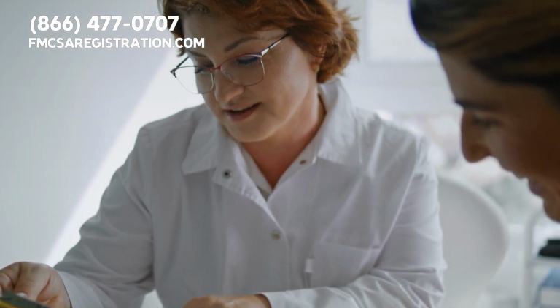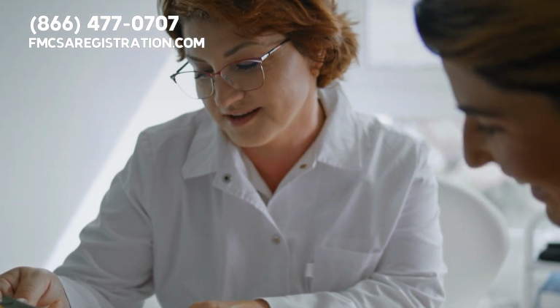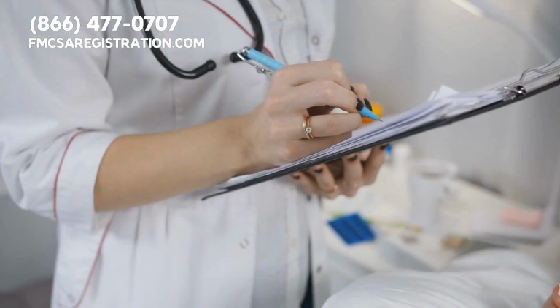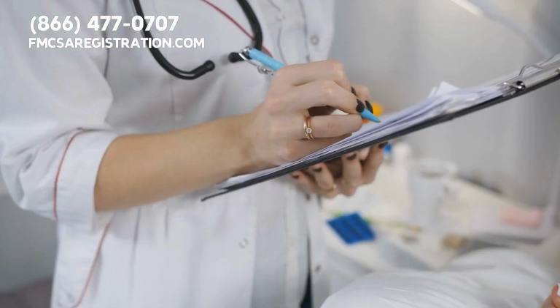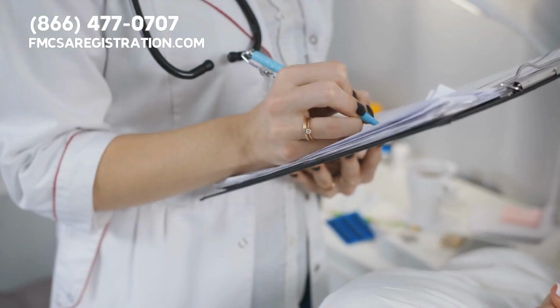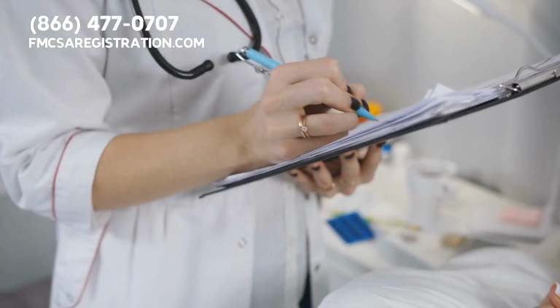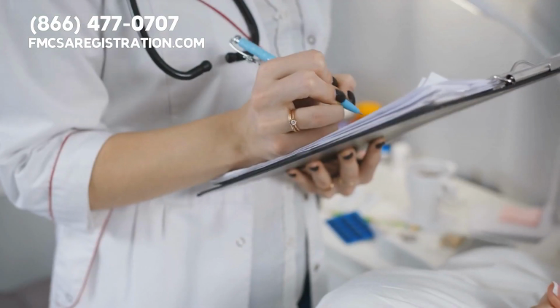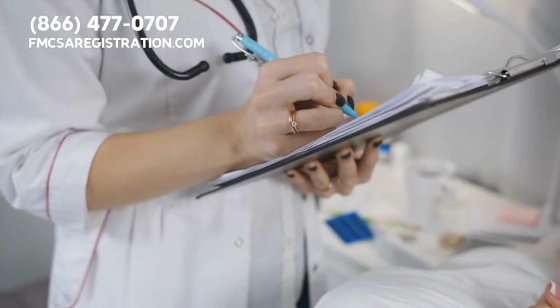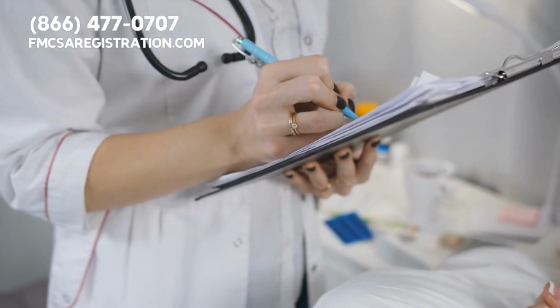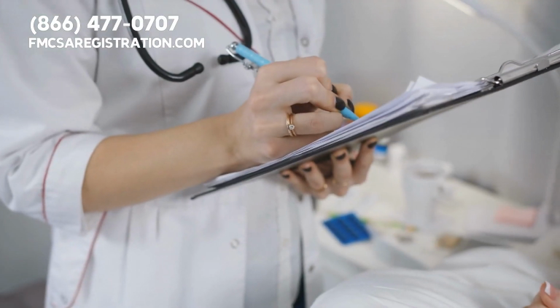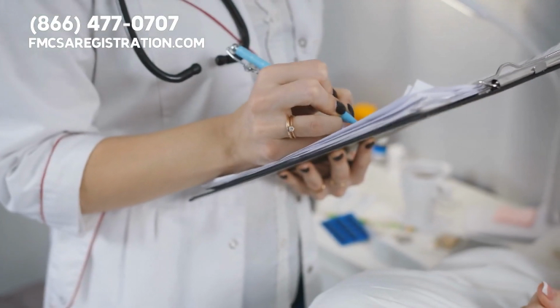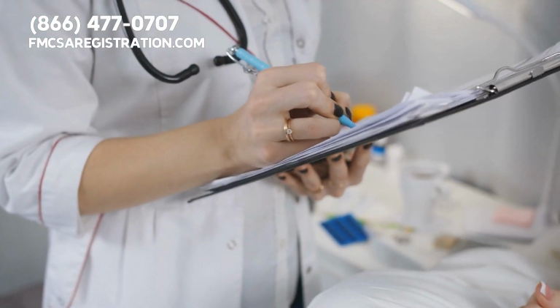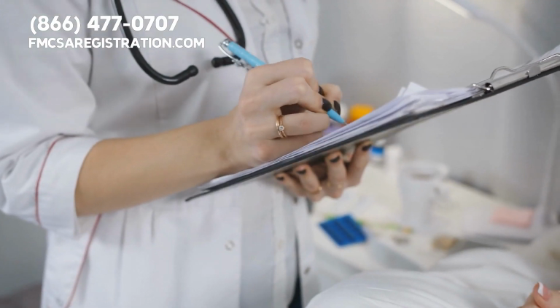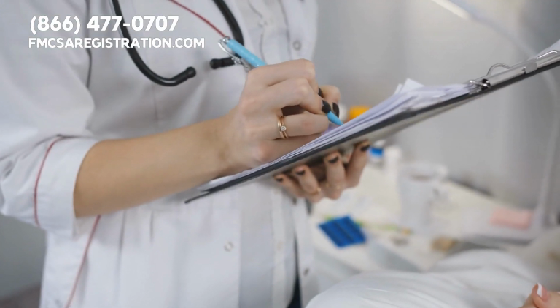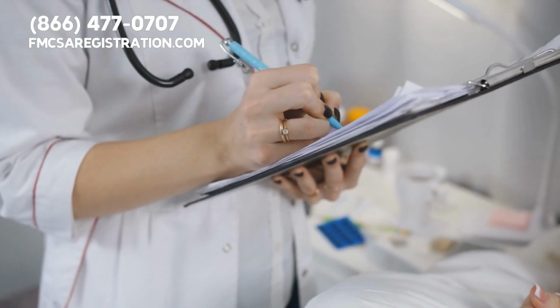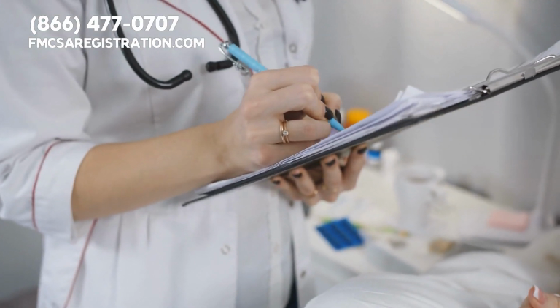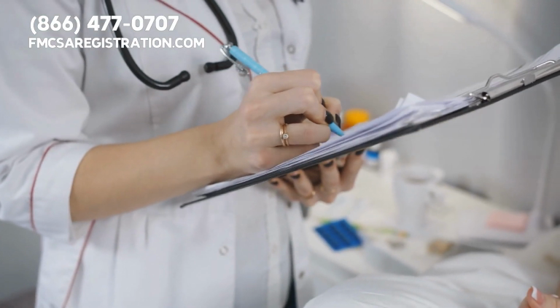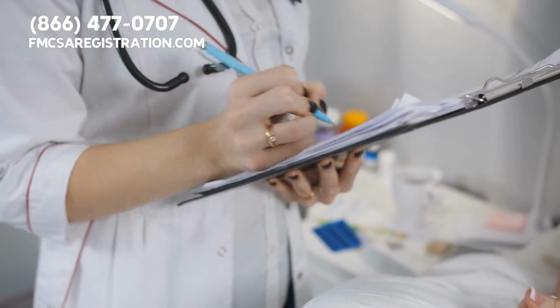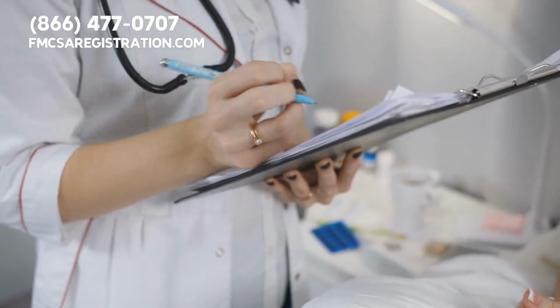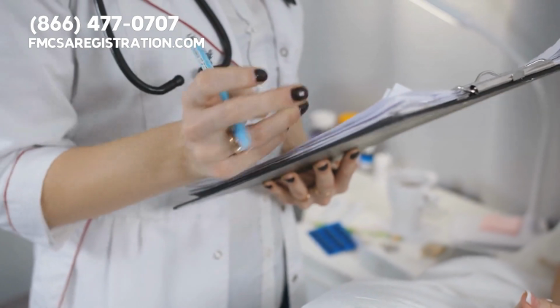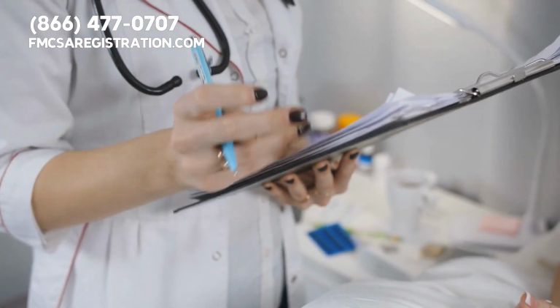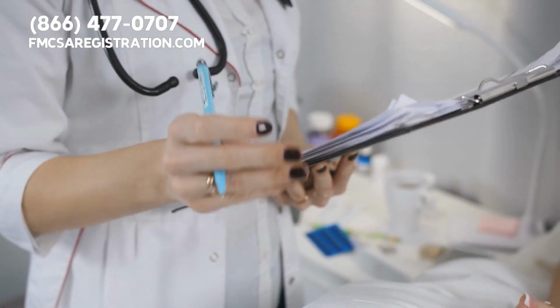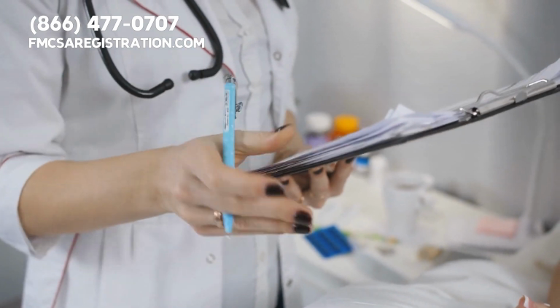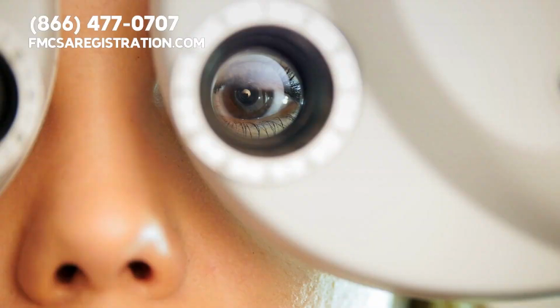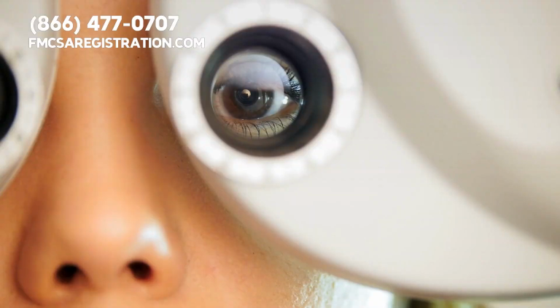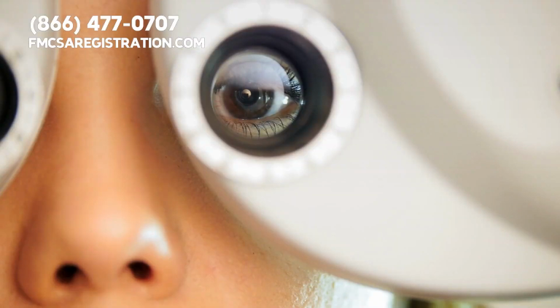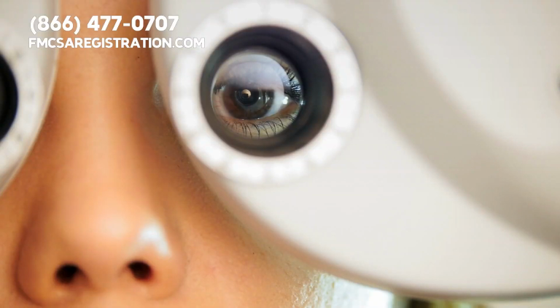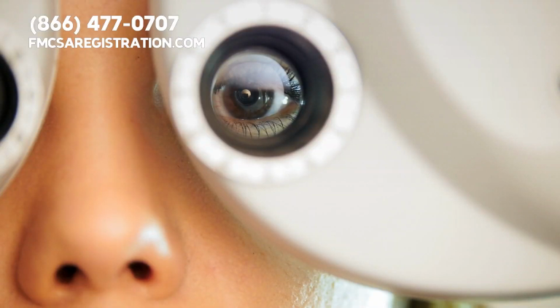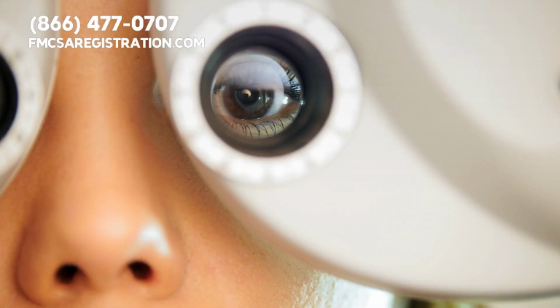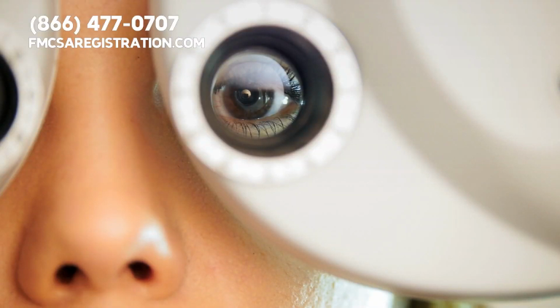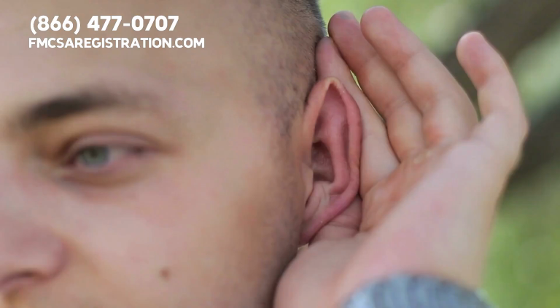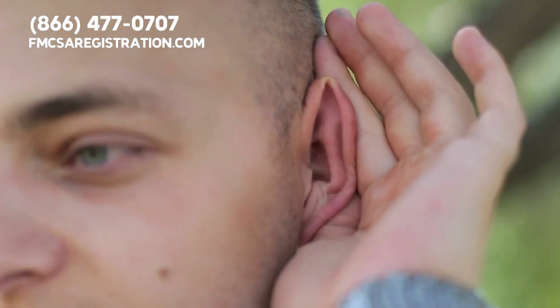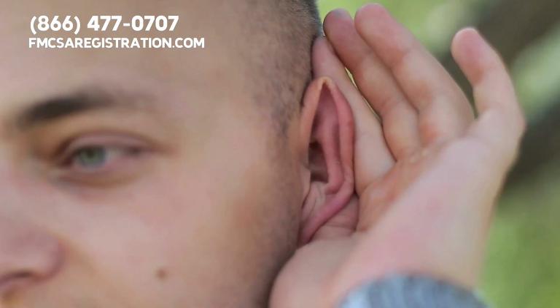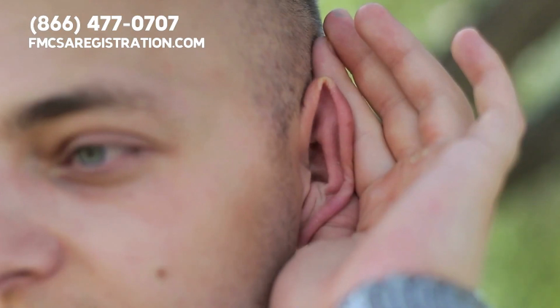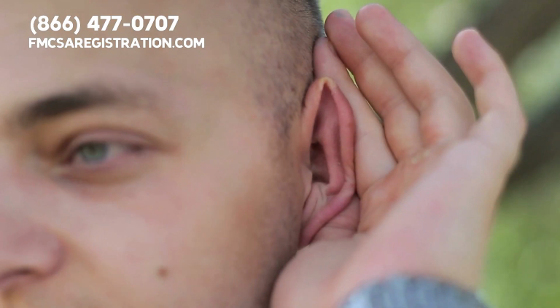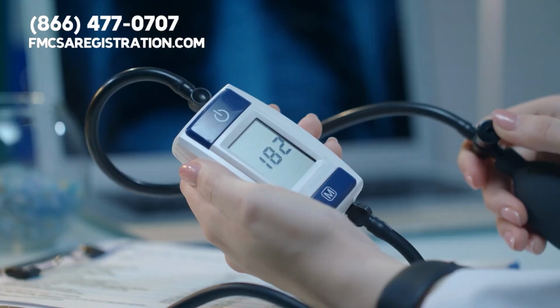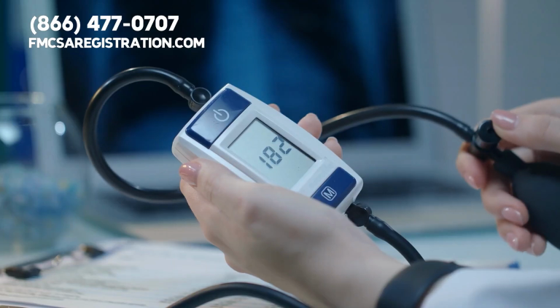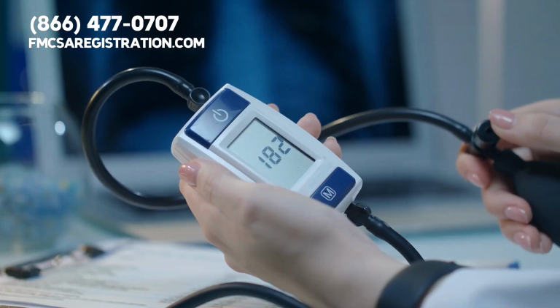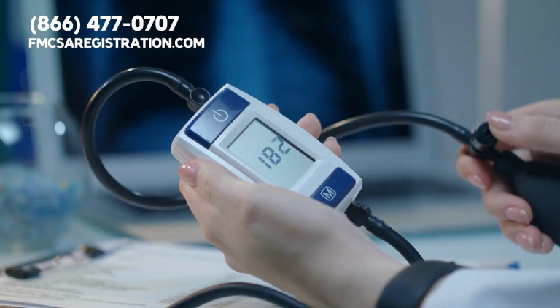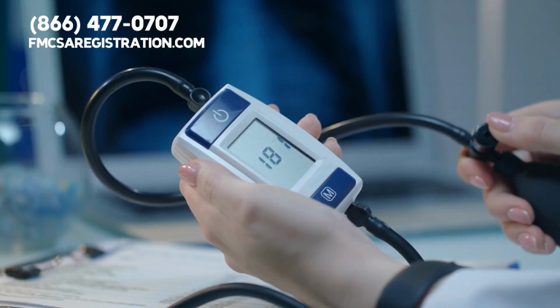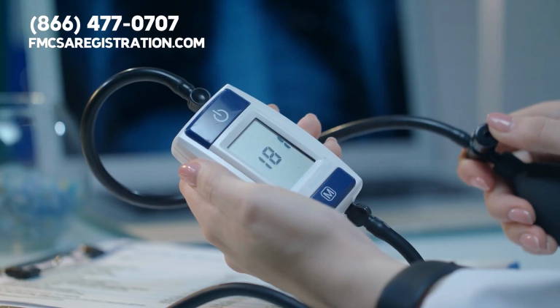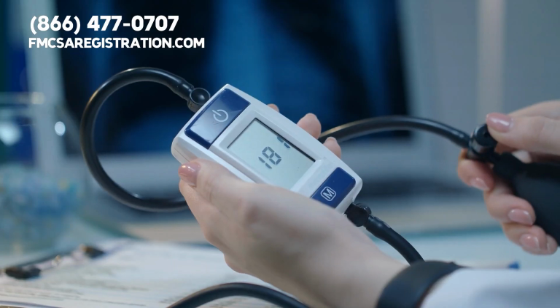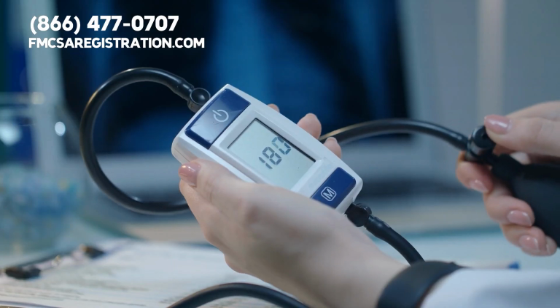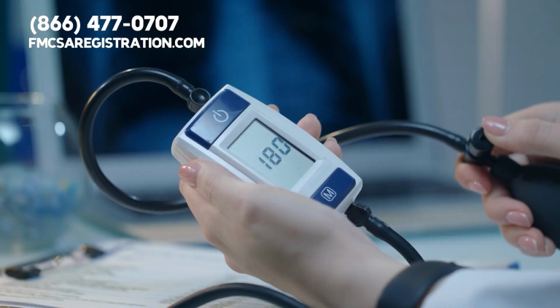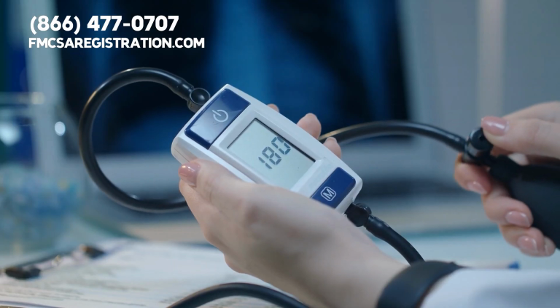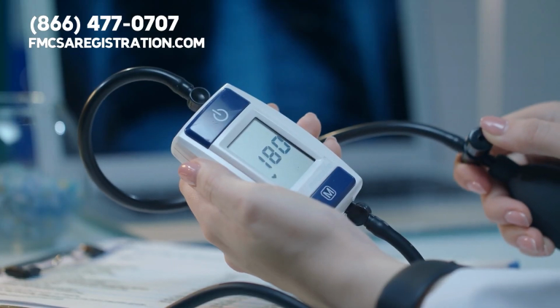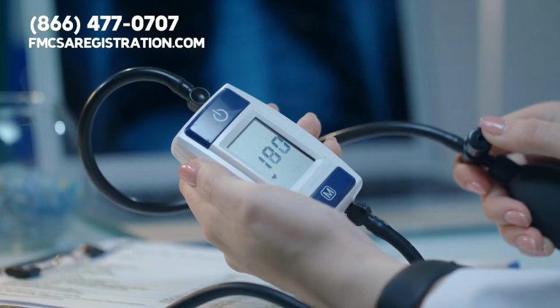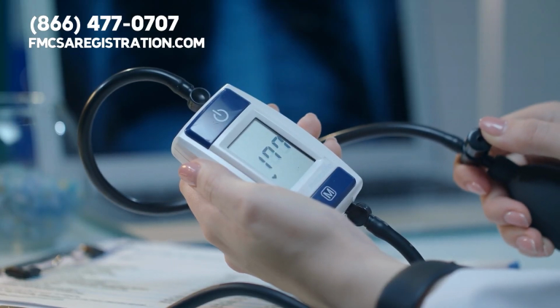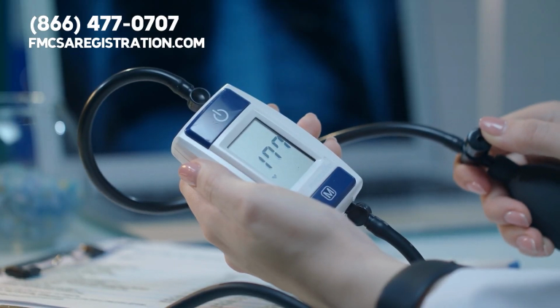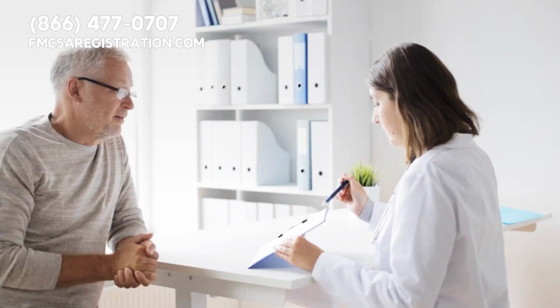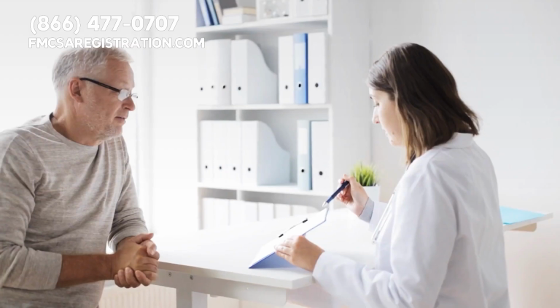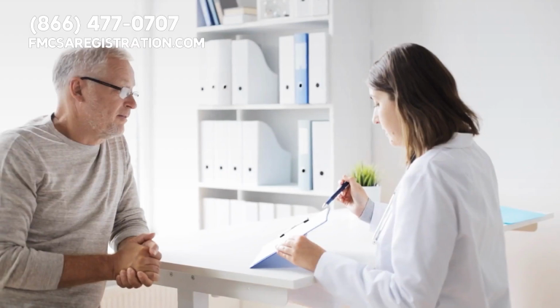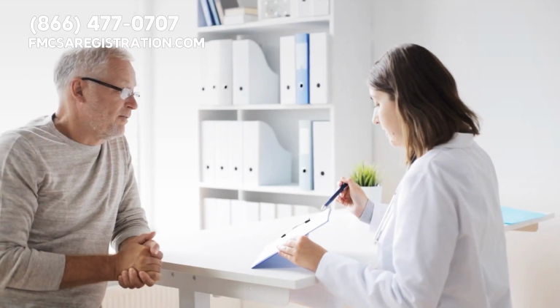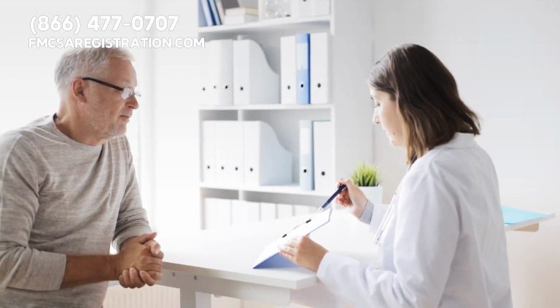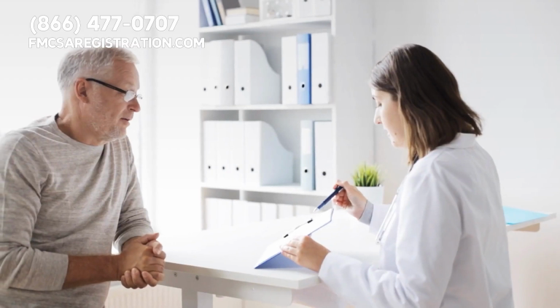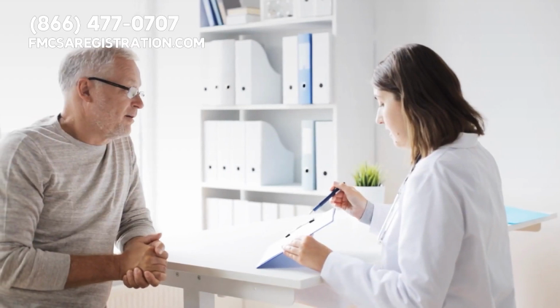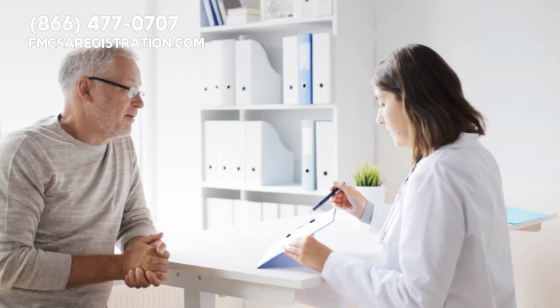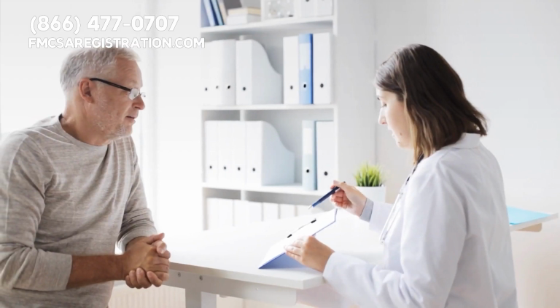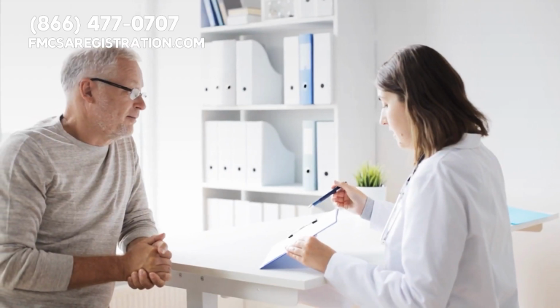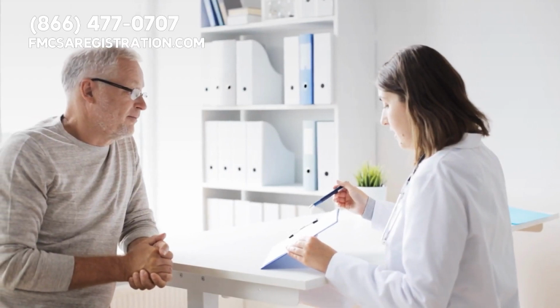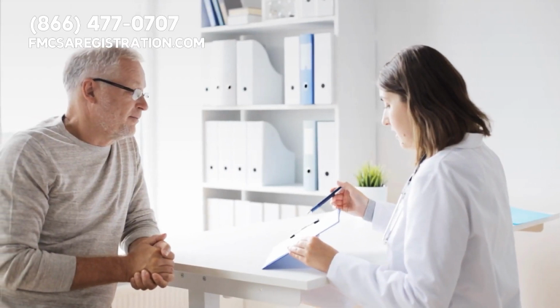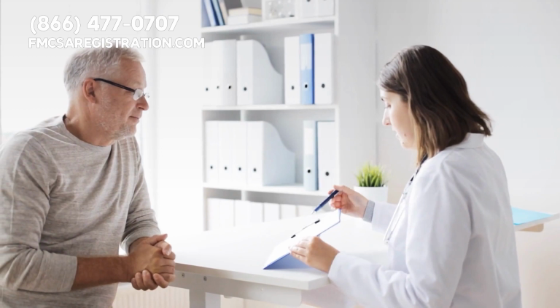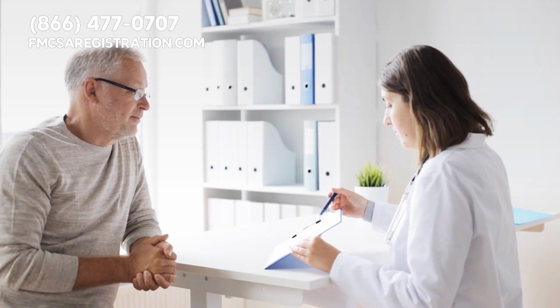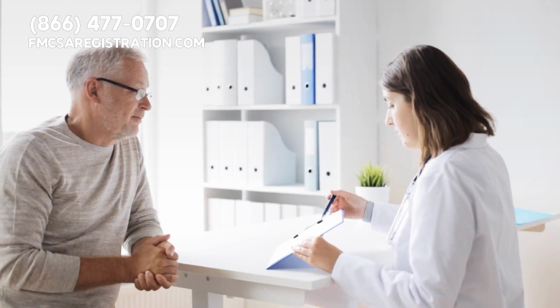During the exam, the medical examiner will check your vision, hearing, blood pressure, and other factors that could affect your ability to drive safely.